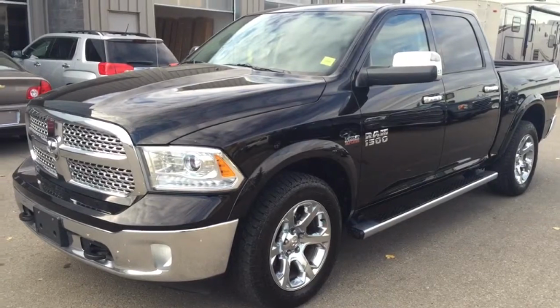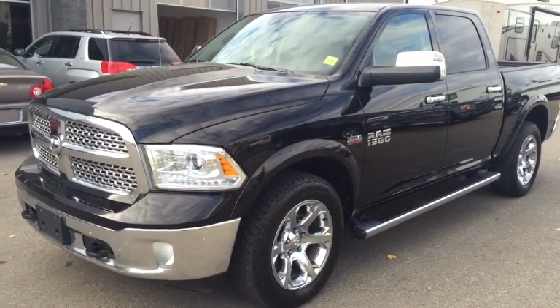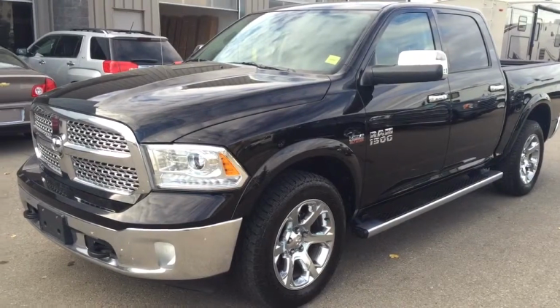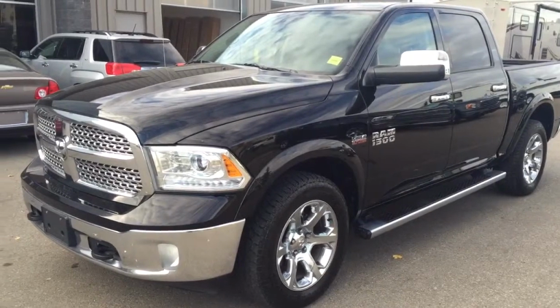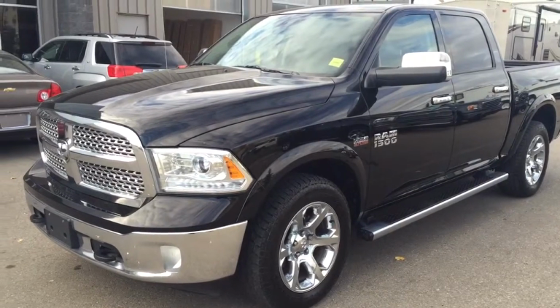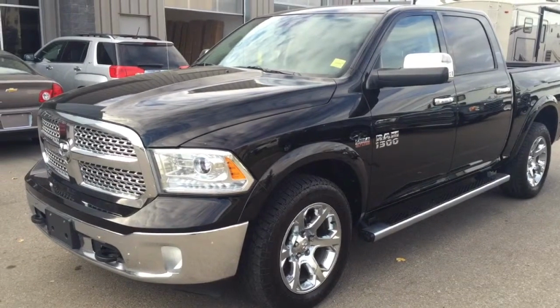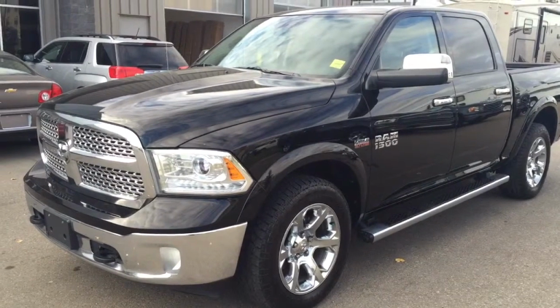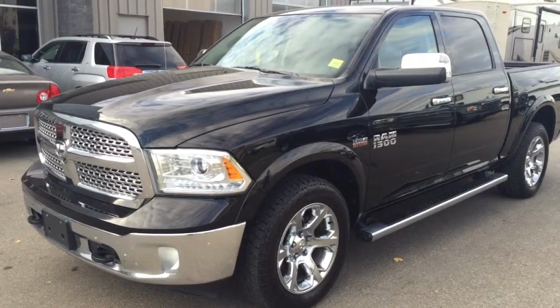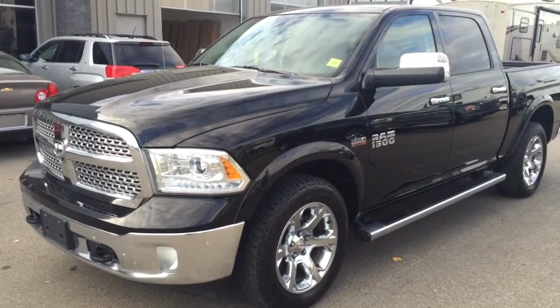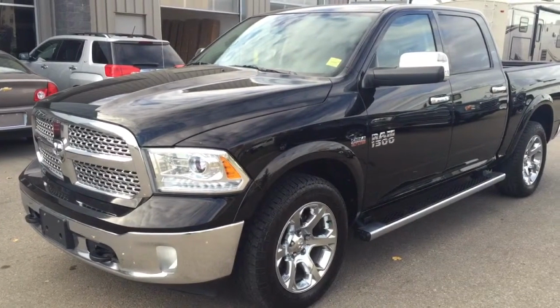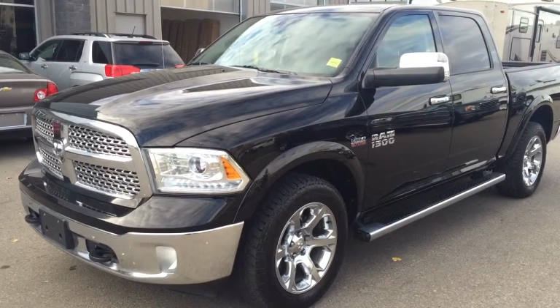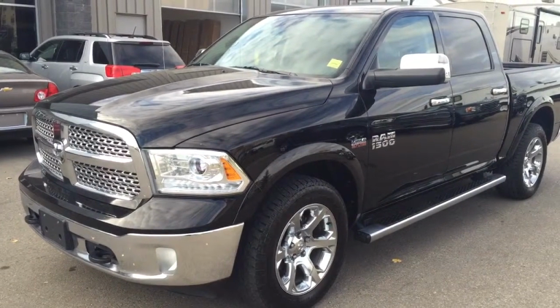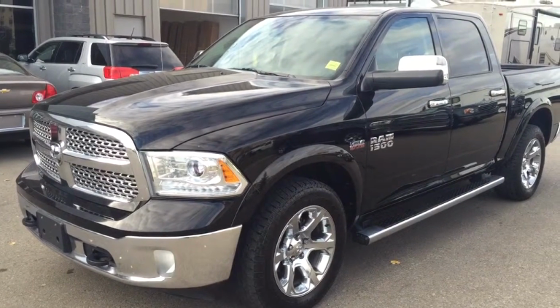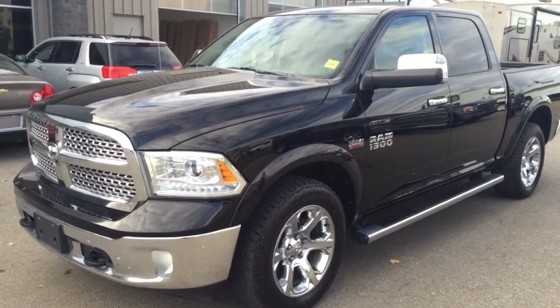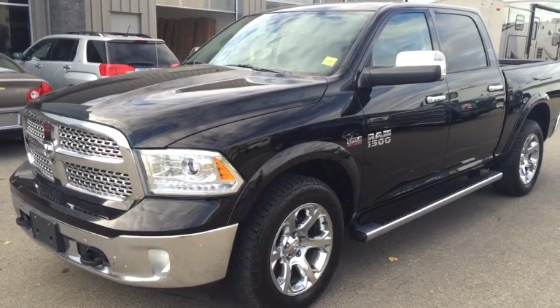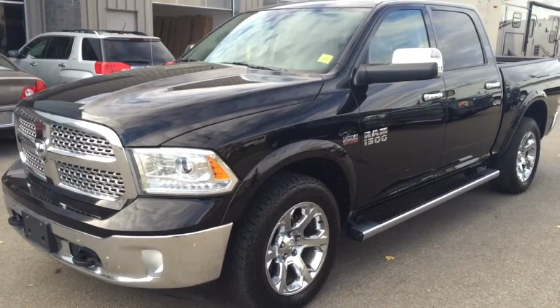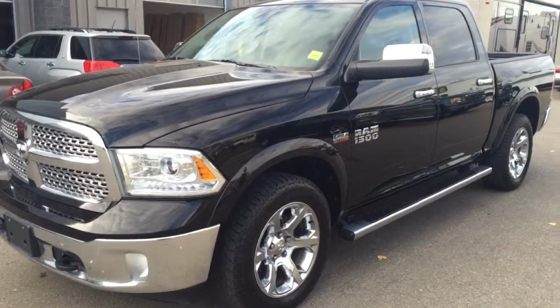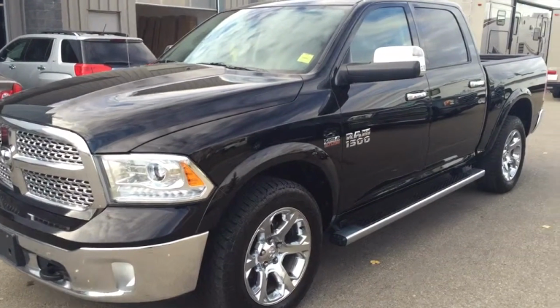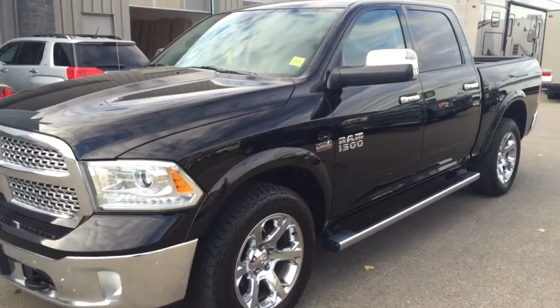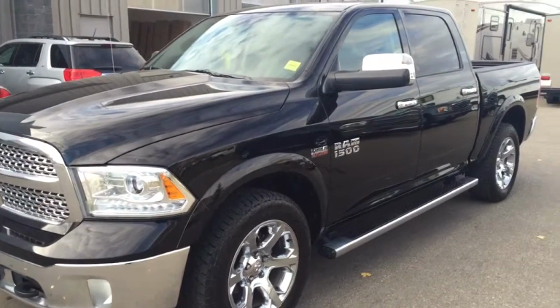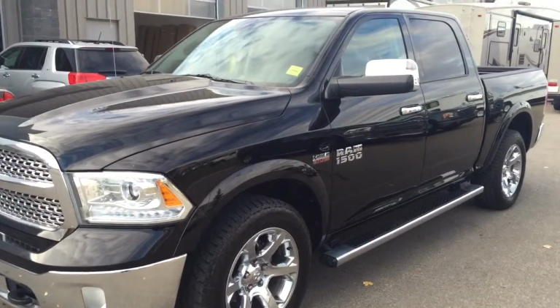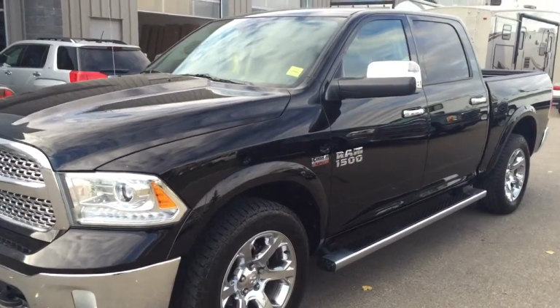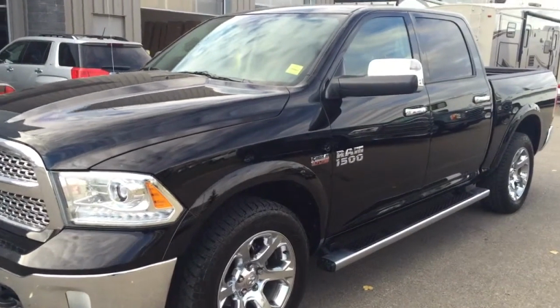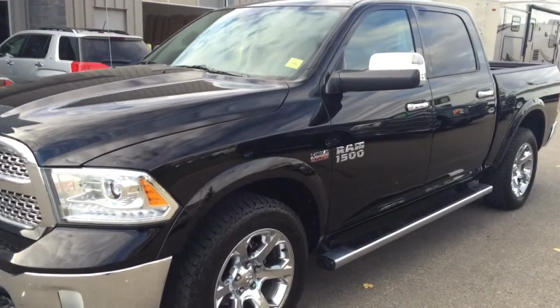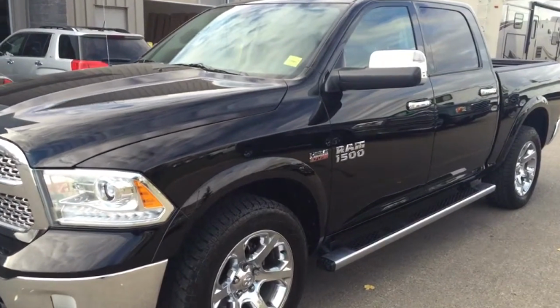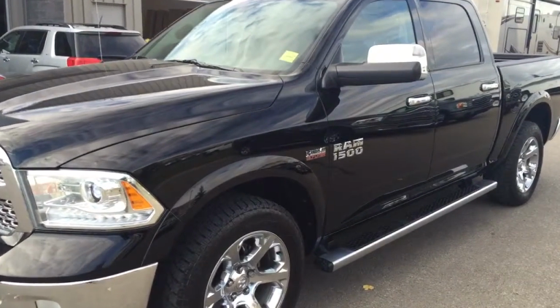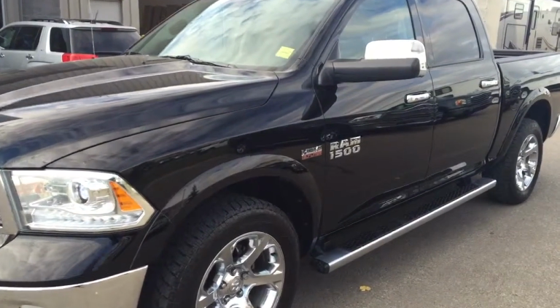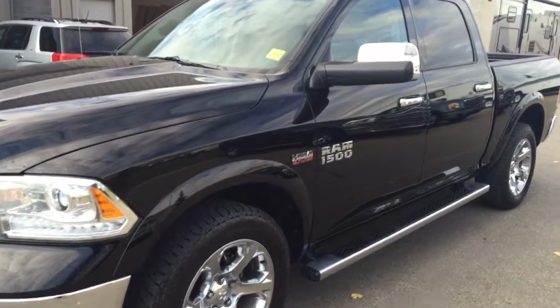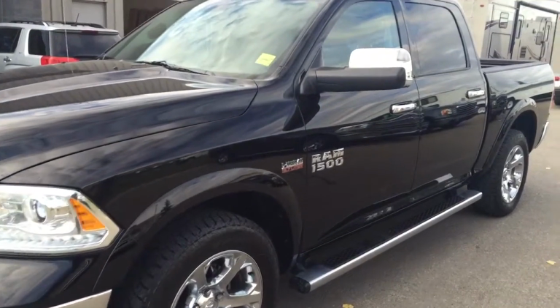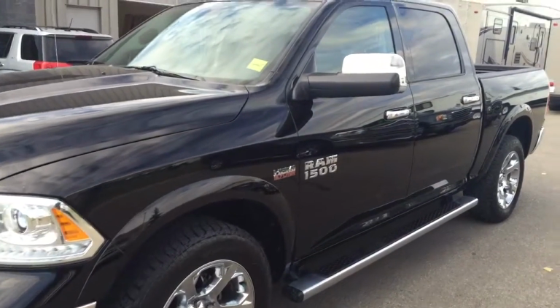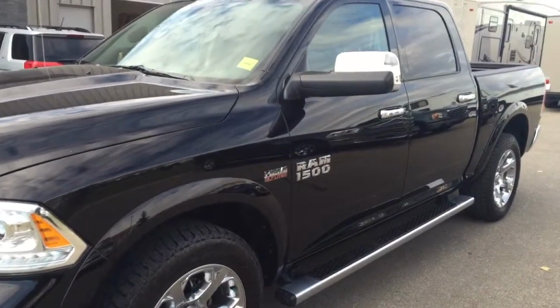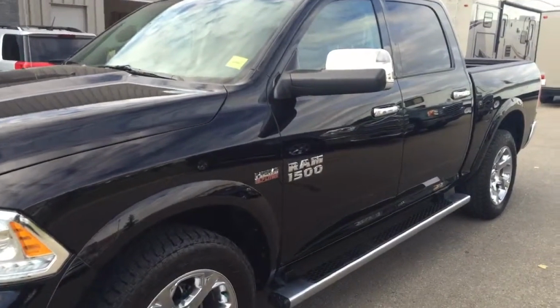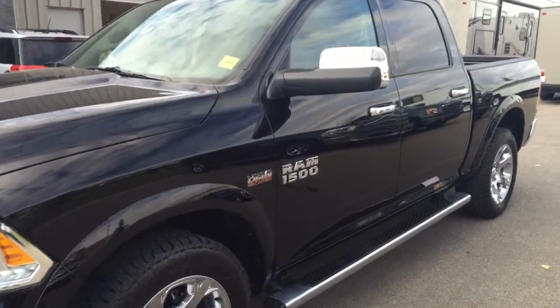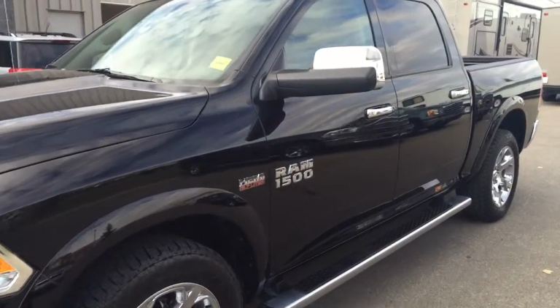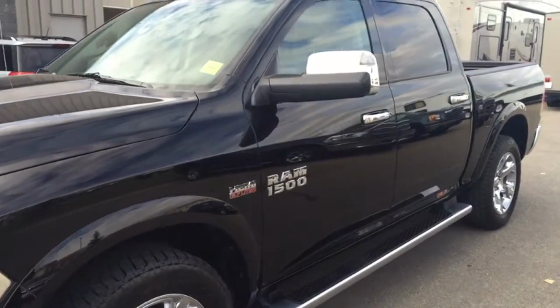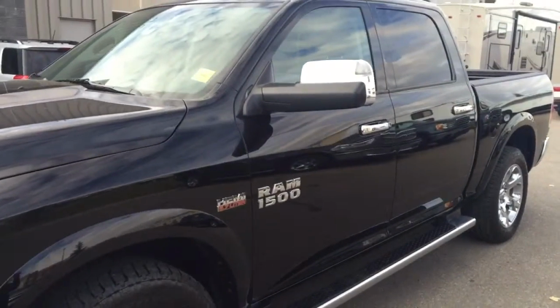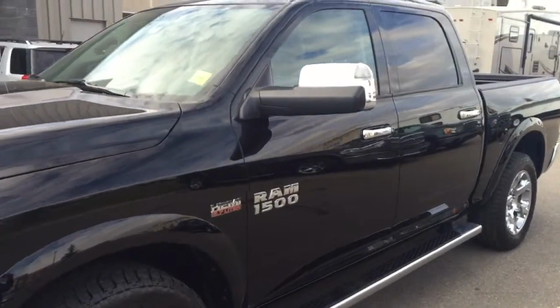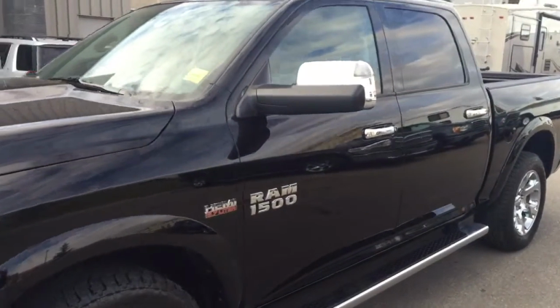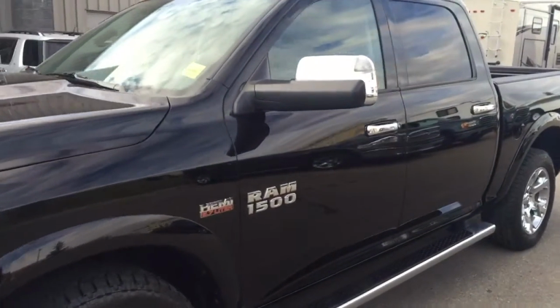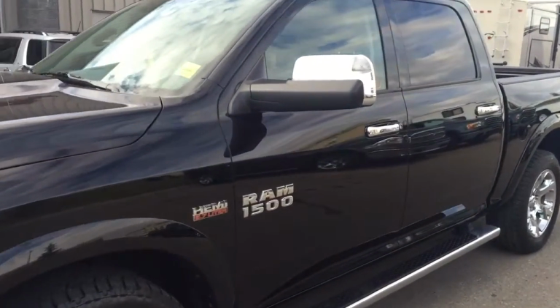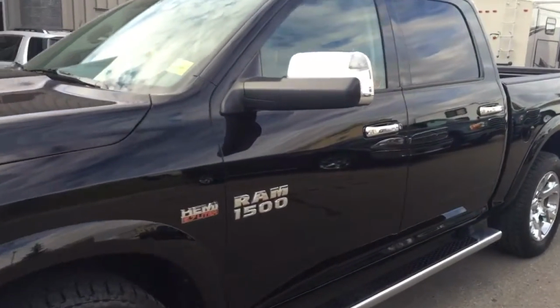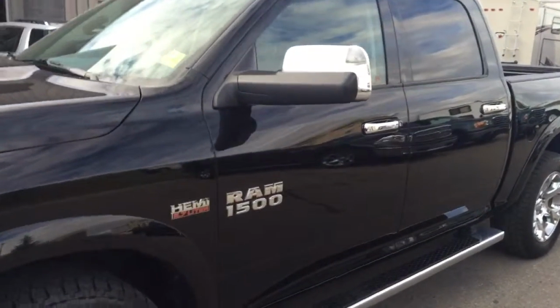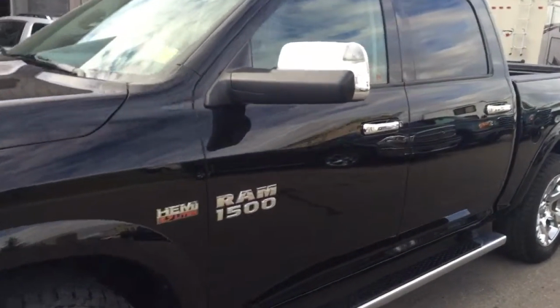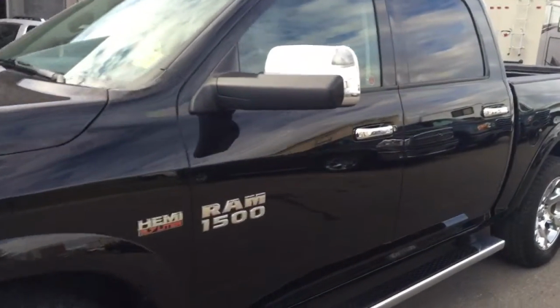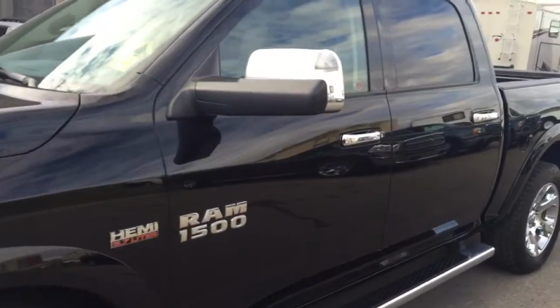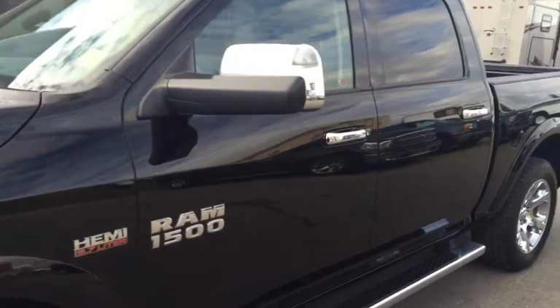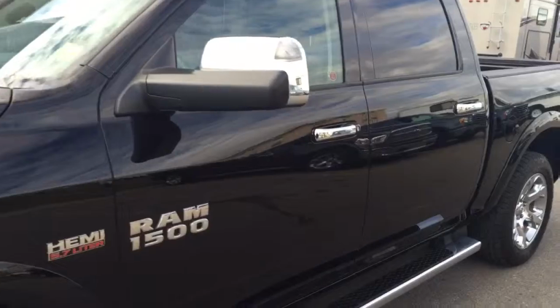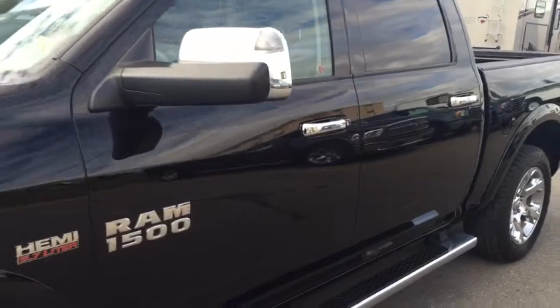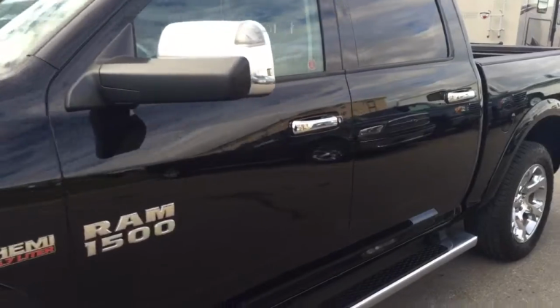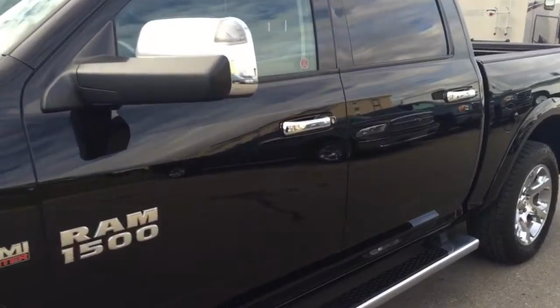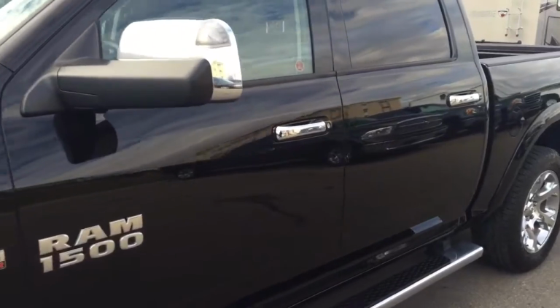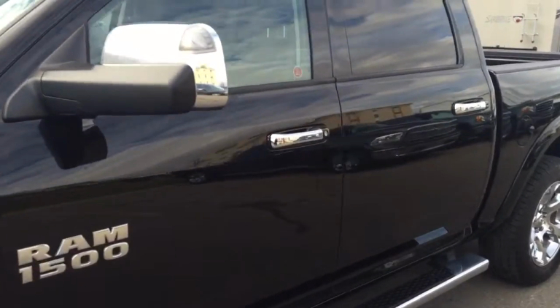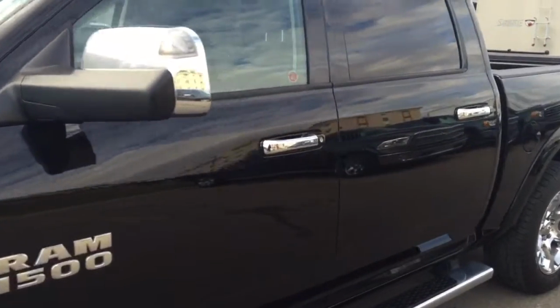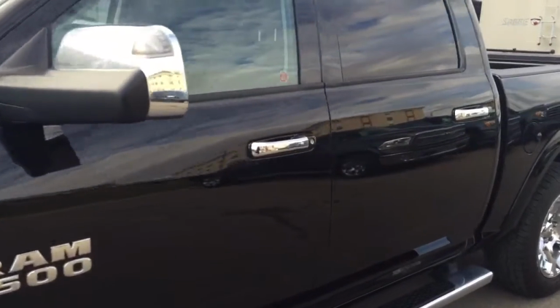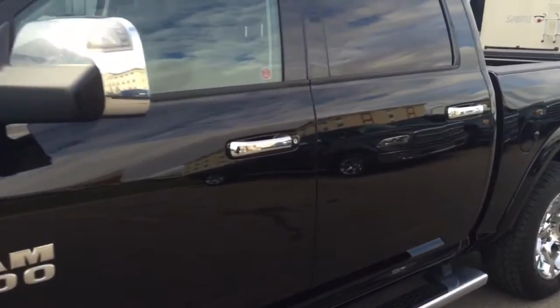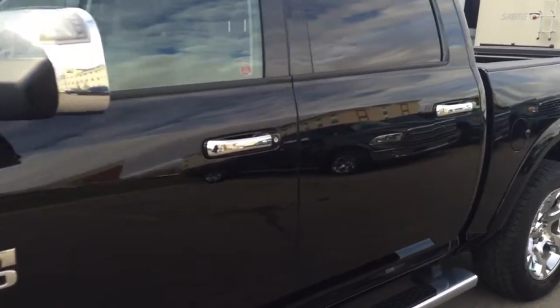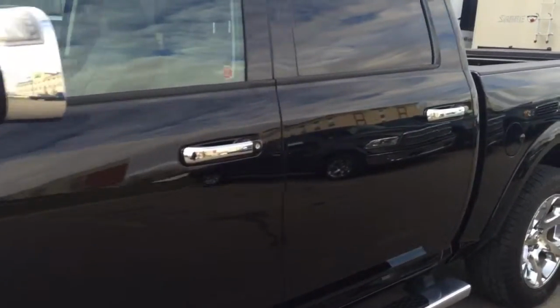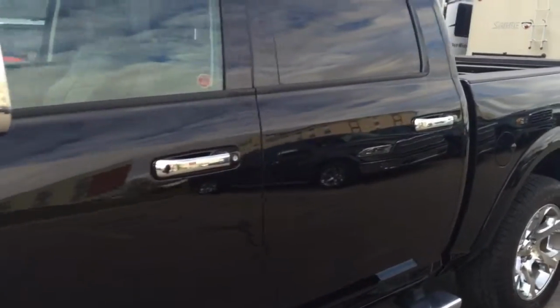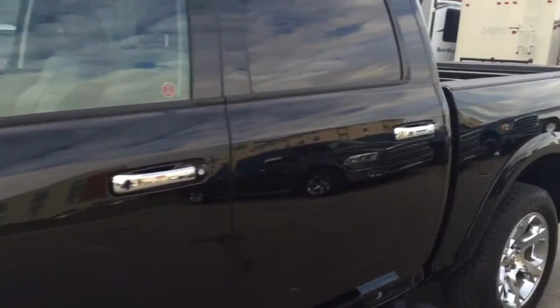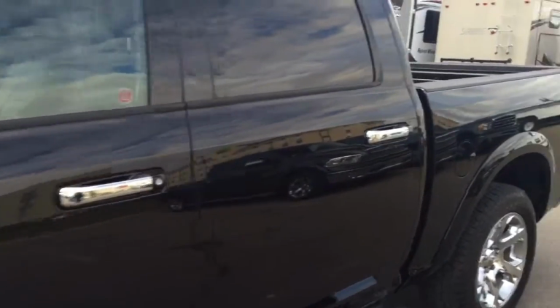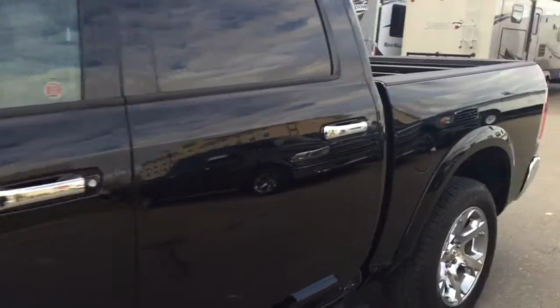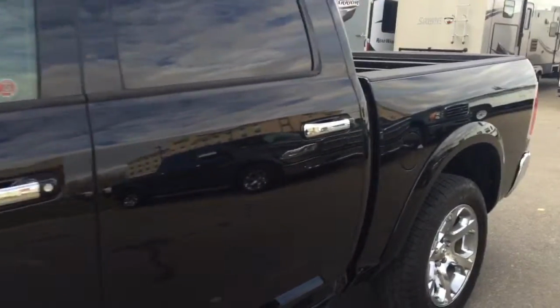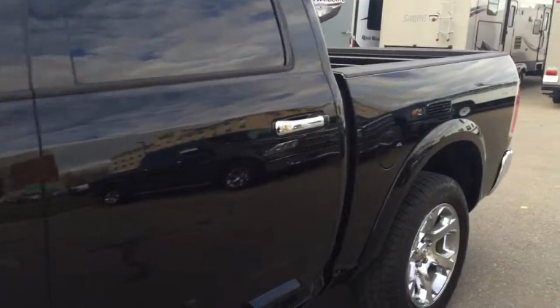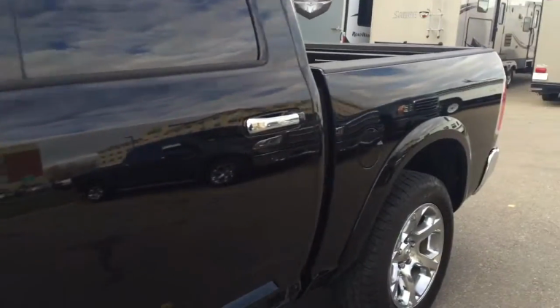Welcome to Davis Chevrolet. This is a pre-owned 2014 Dodge Ram 1500 in the colour black.